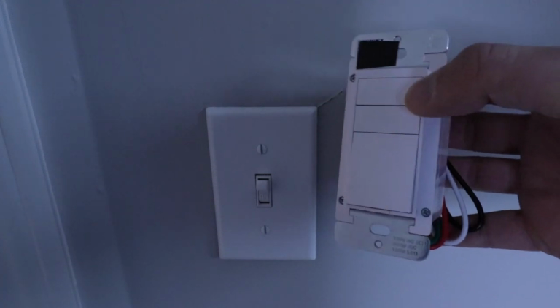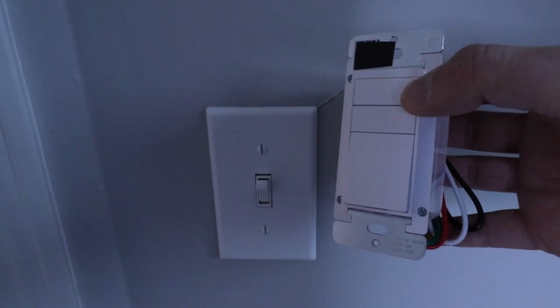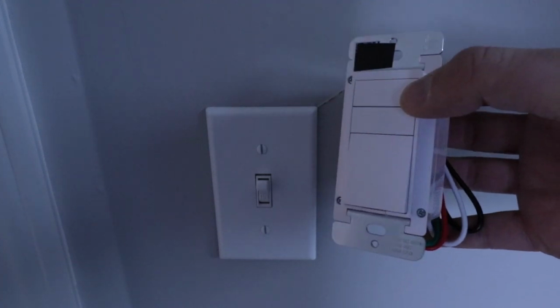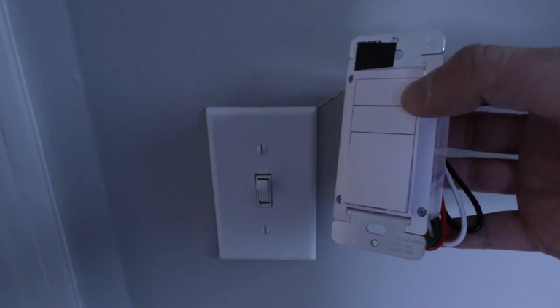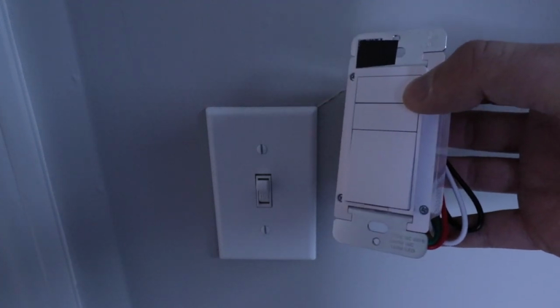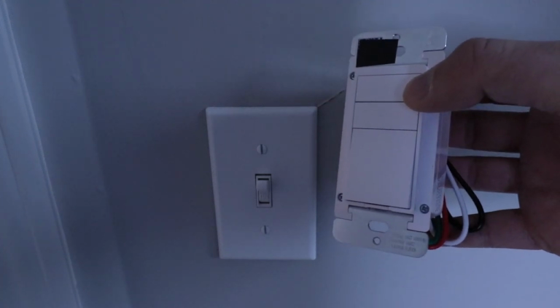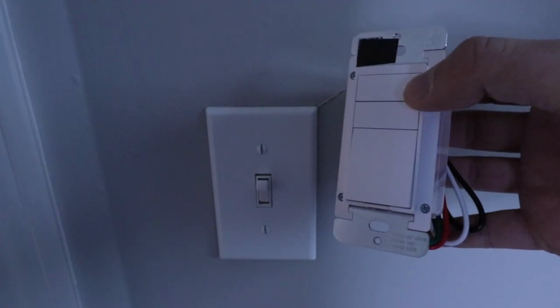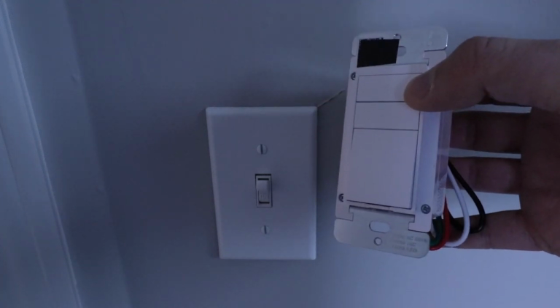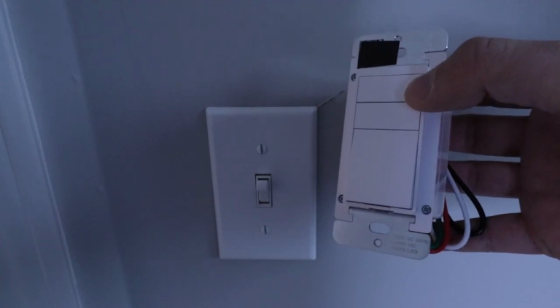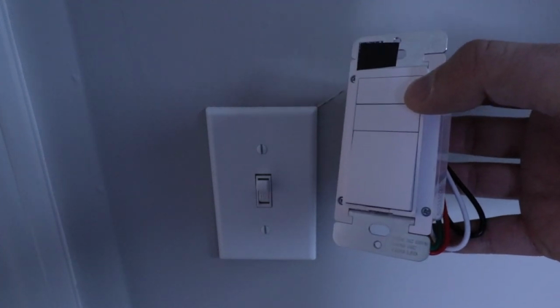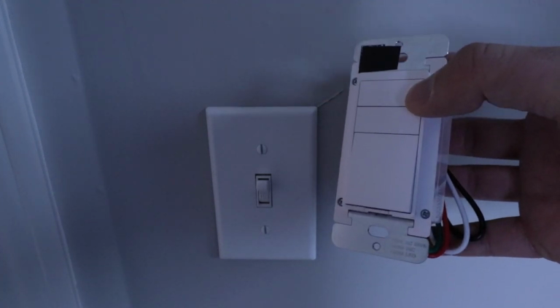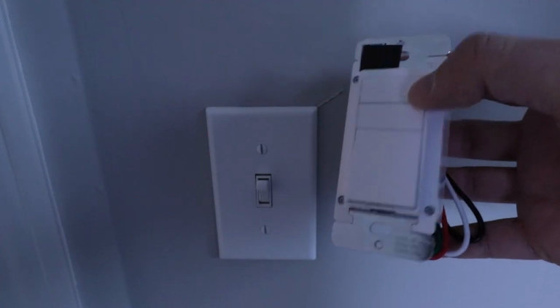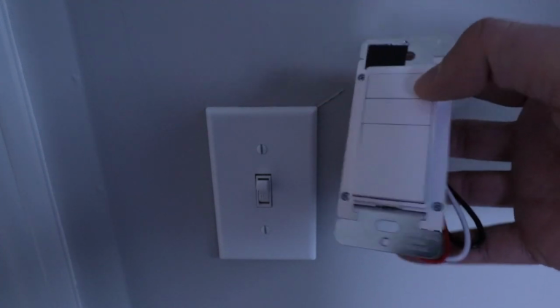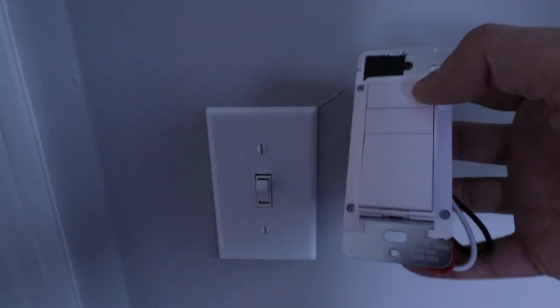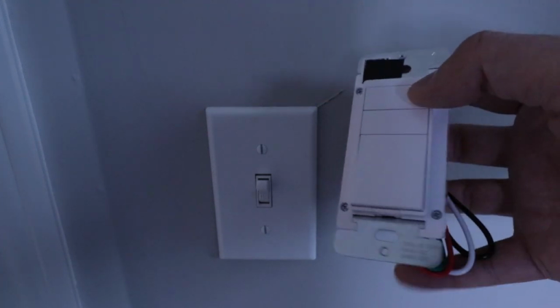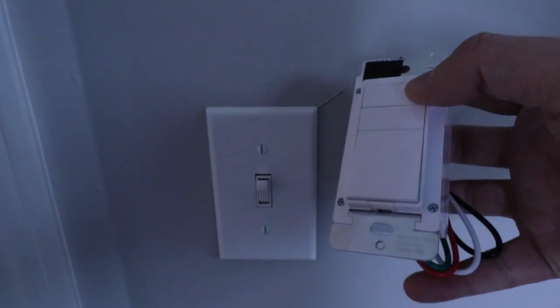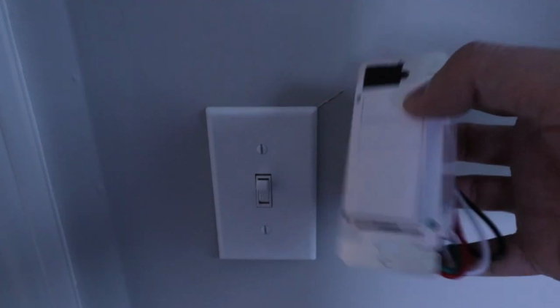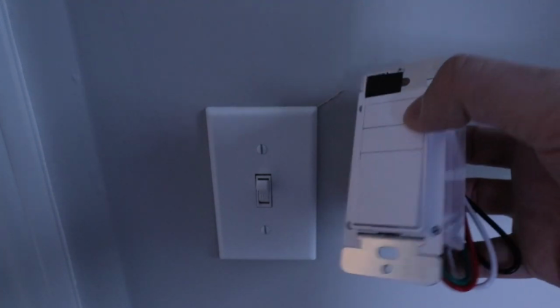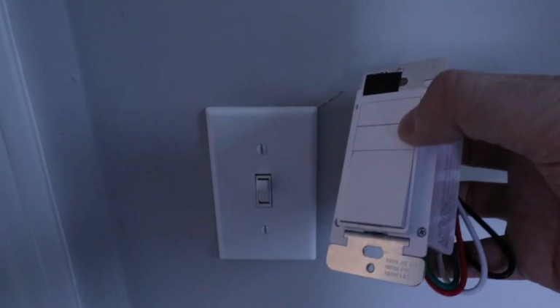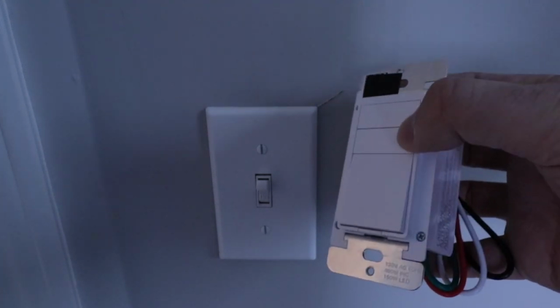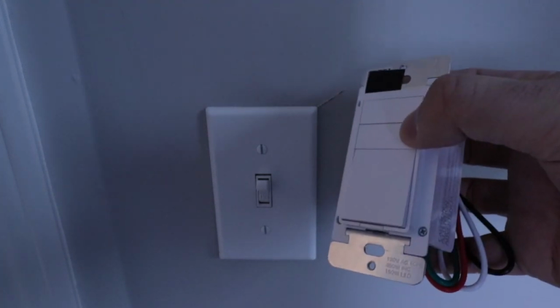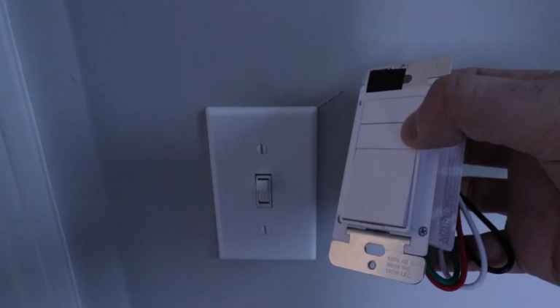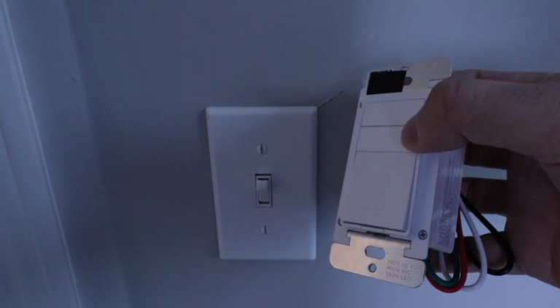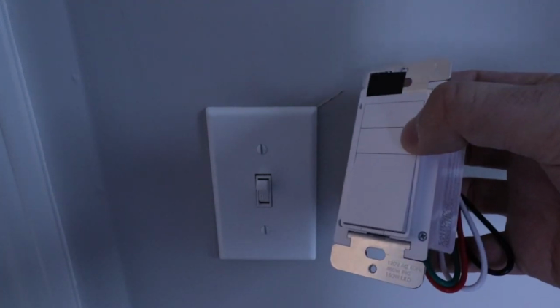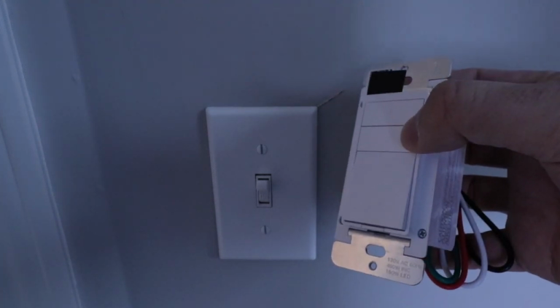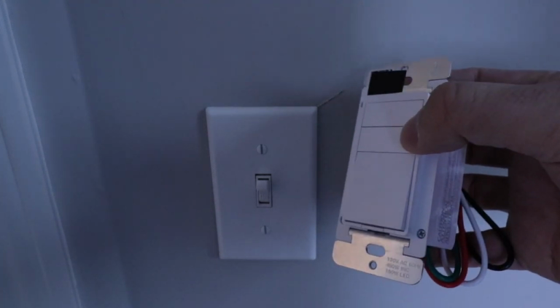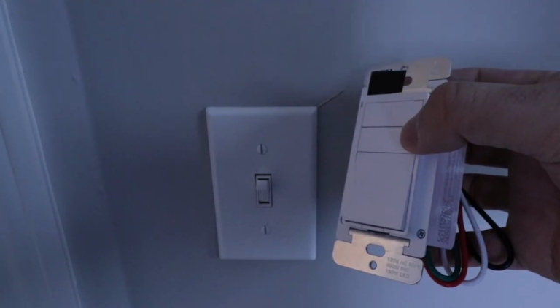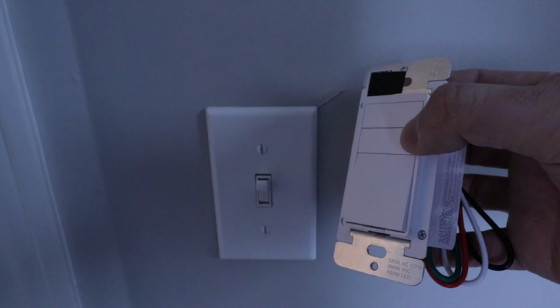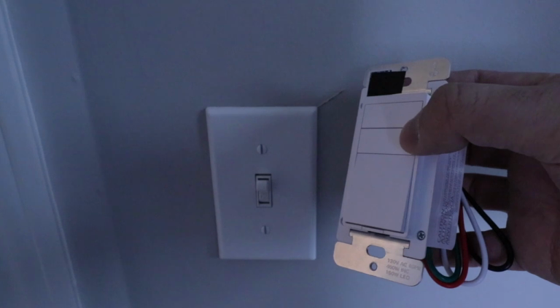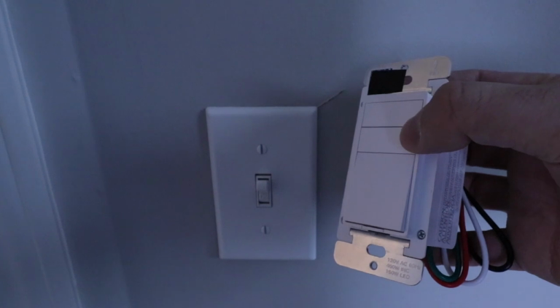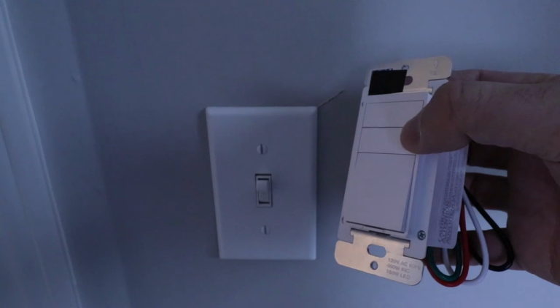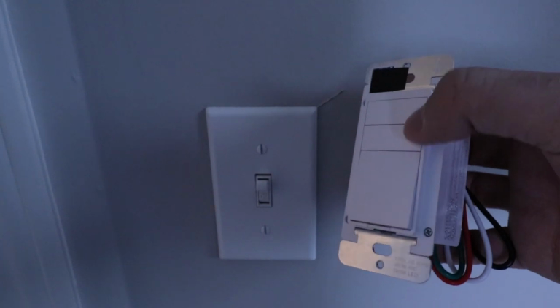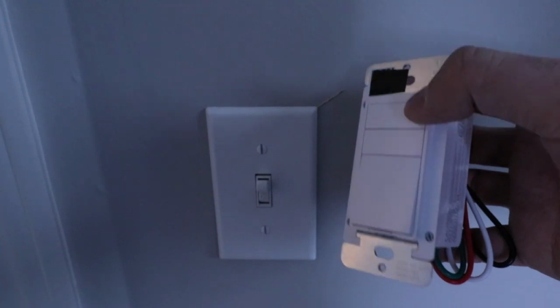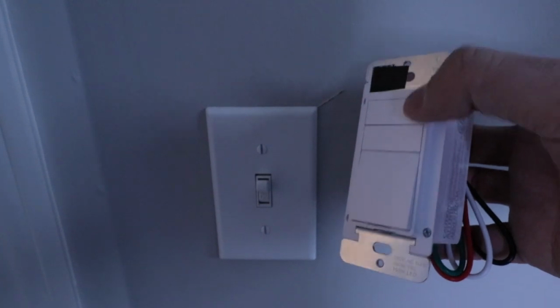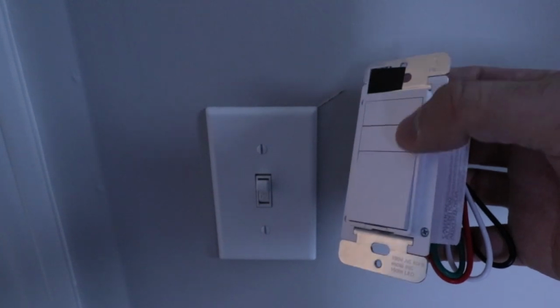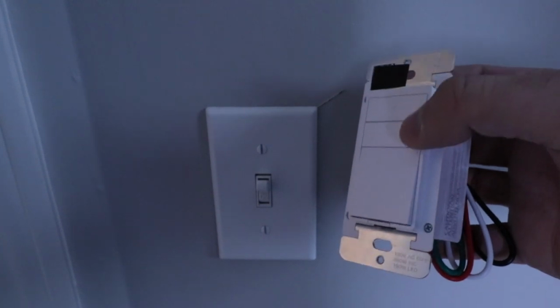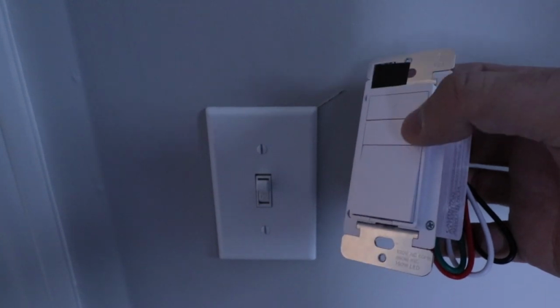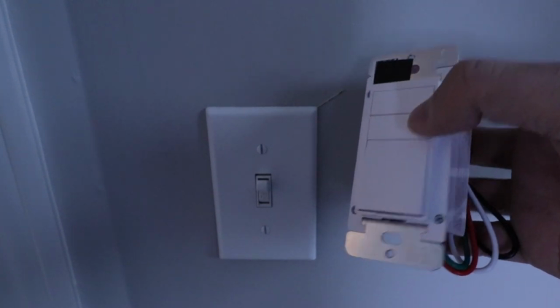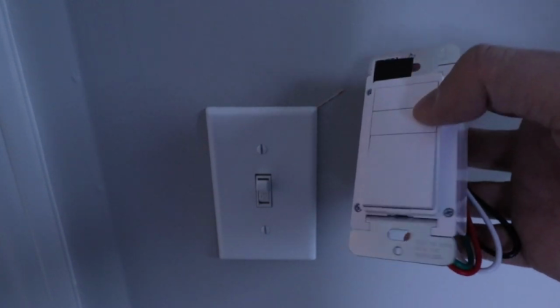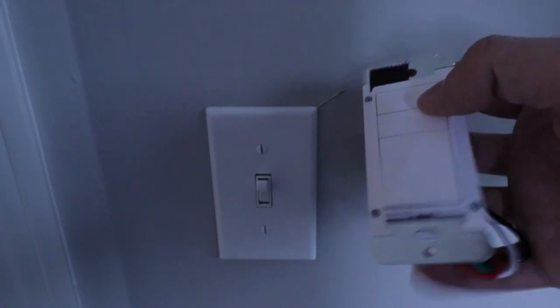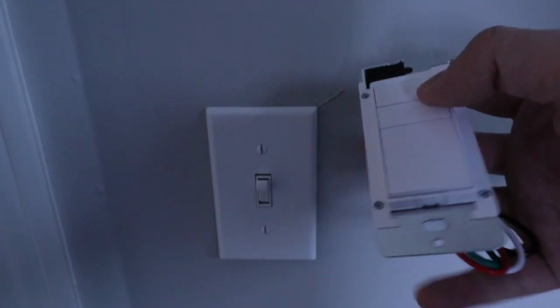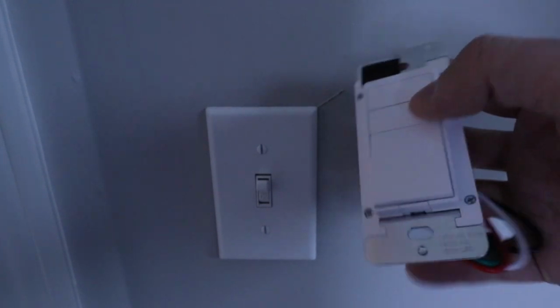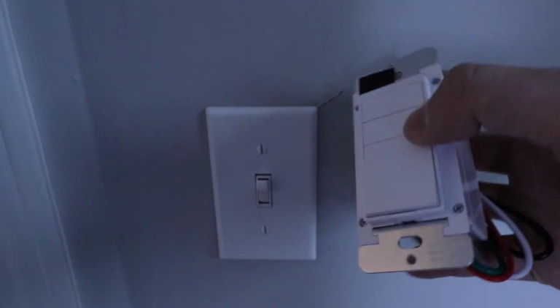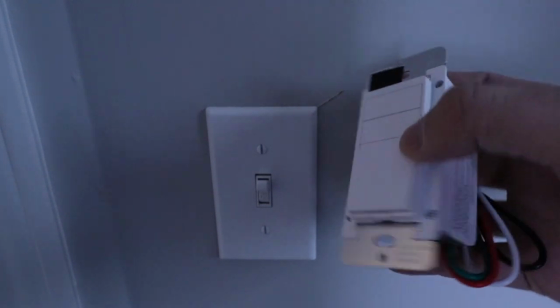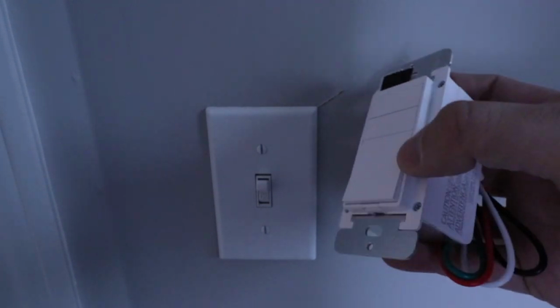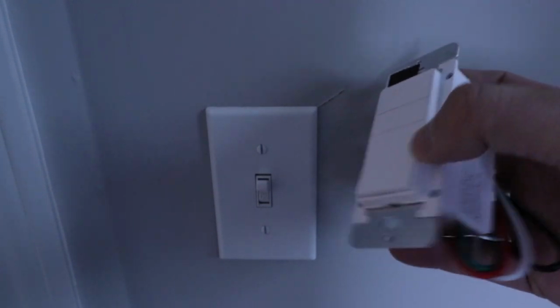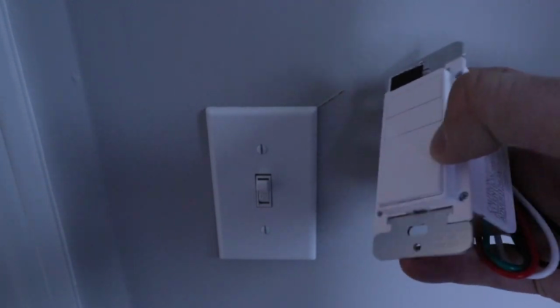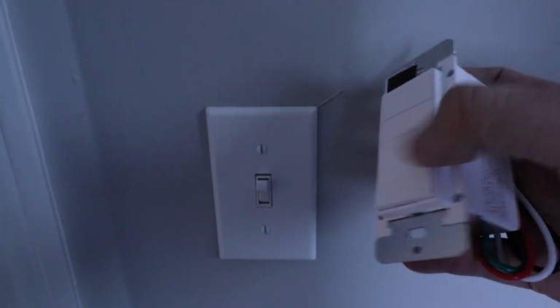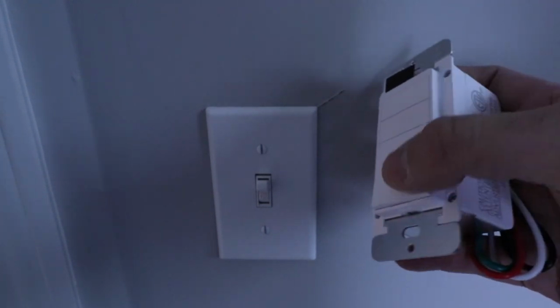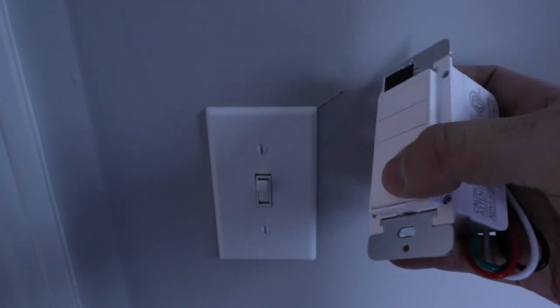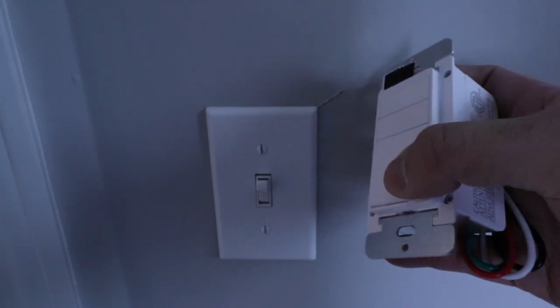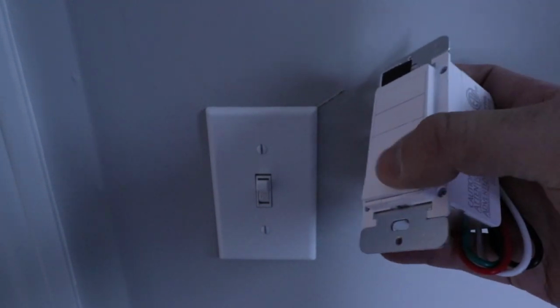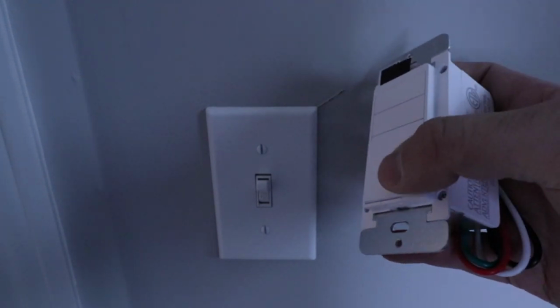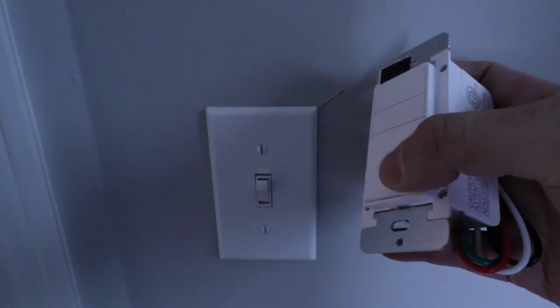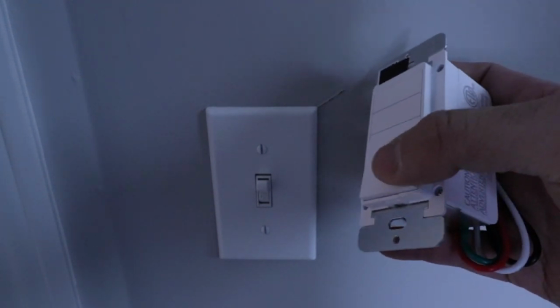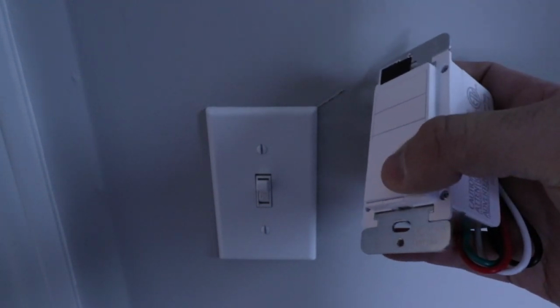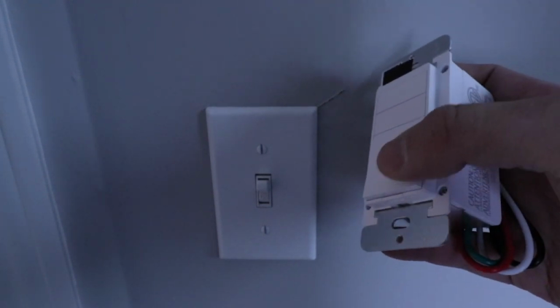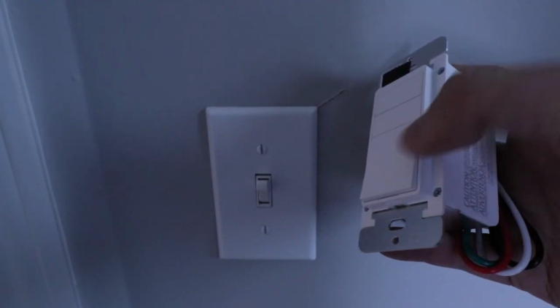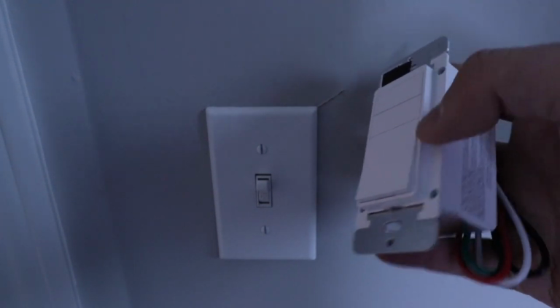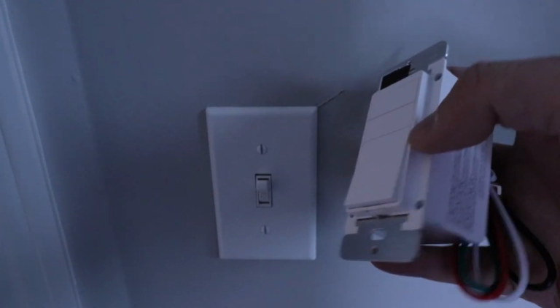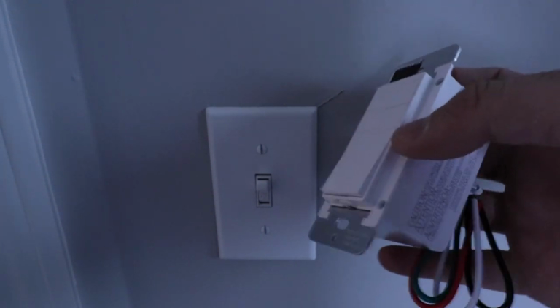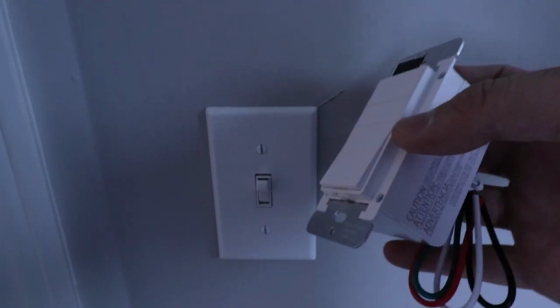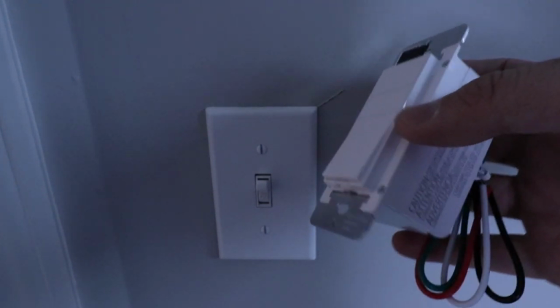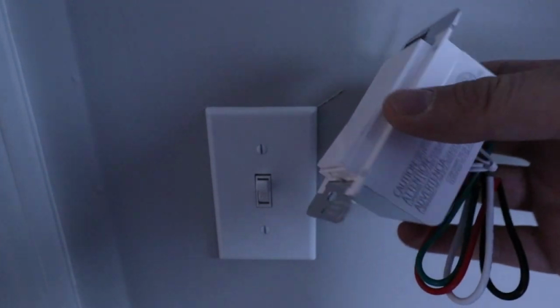You've got a plus symbol at the top and a minus symbol right down below it. Those are the dimming controls, and then this button right here is on or off.